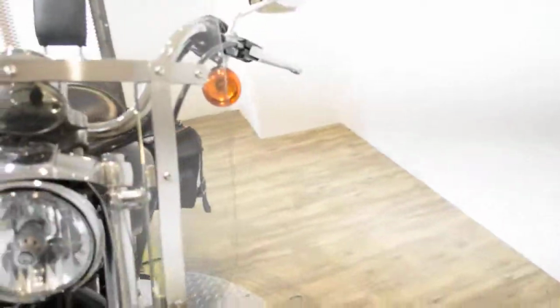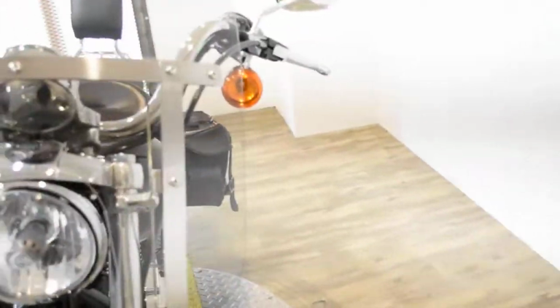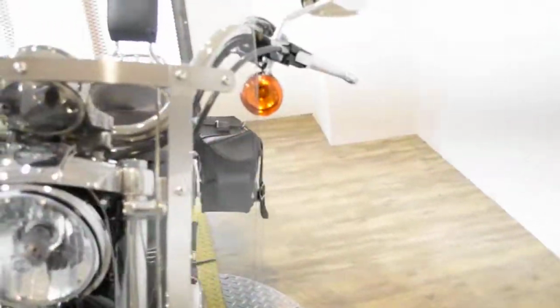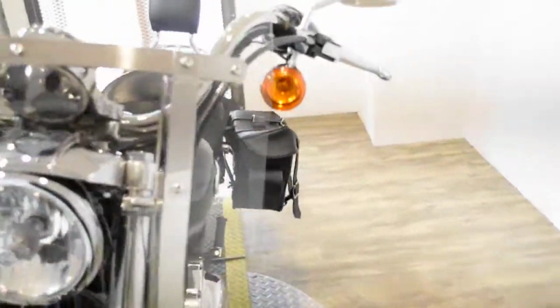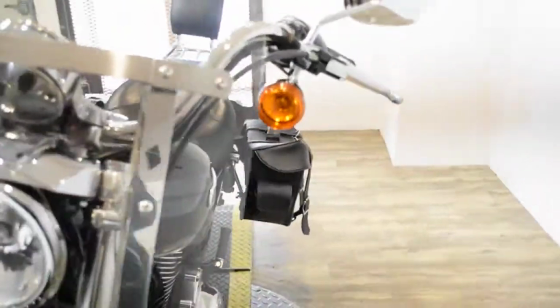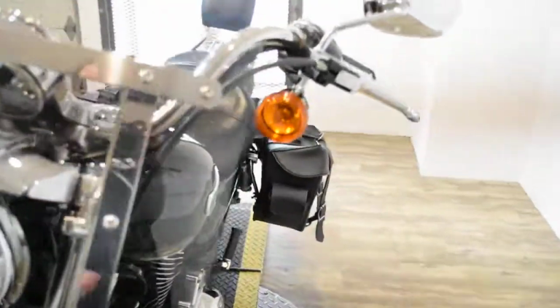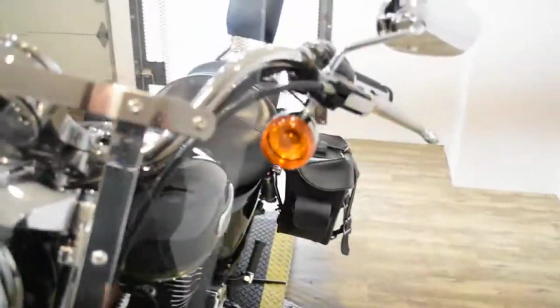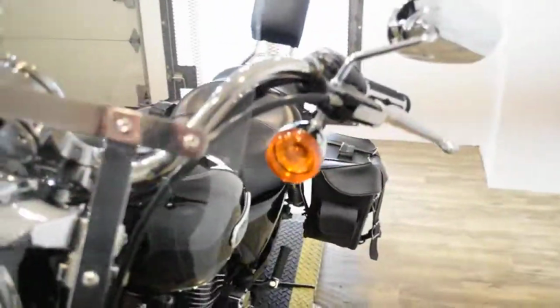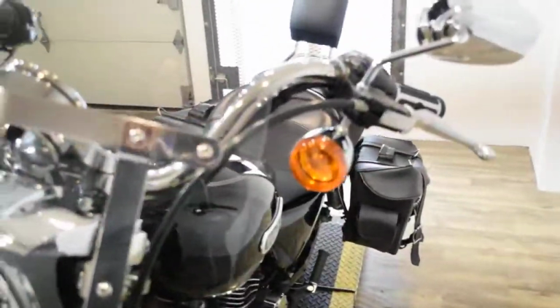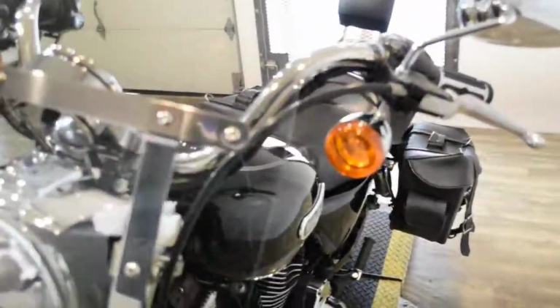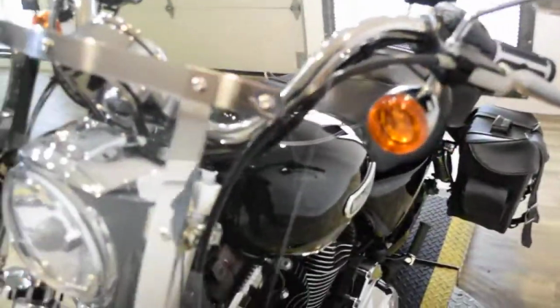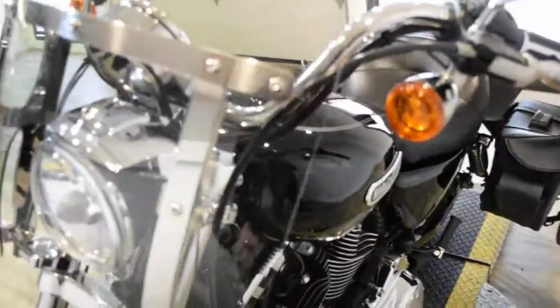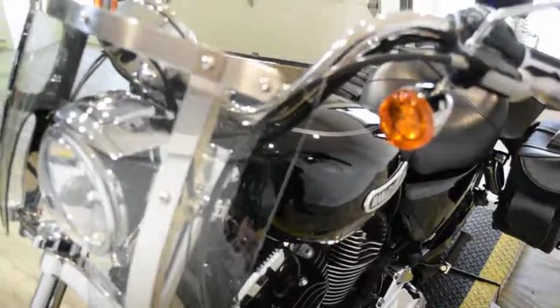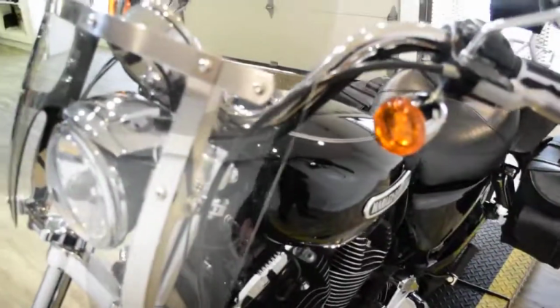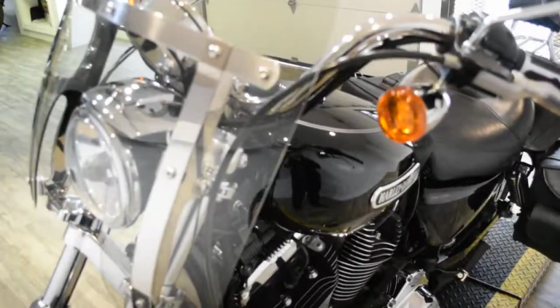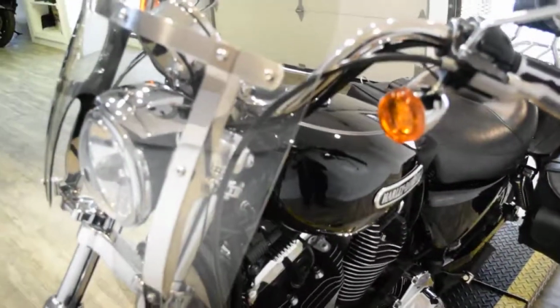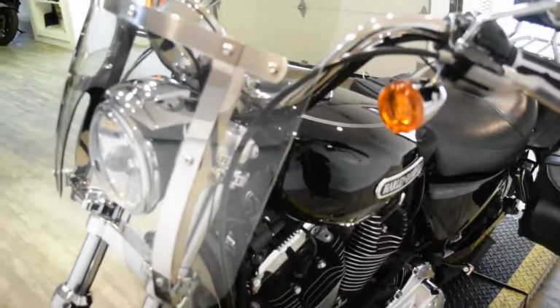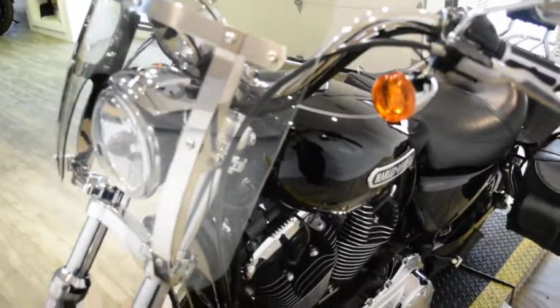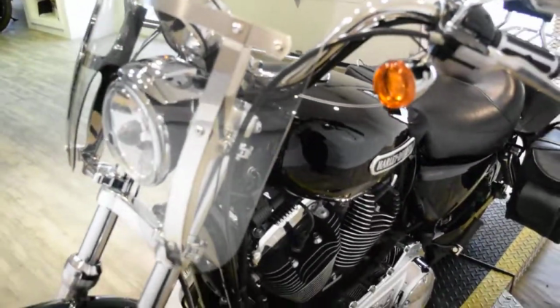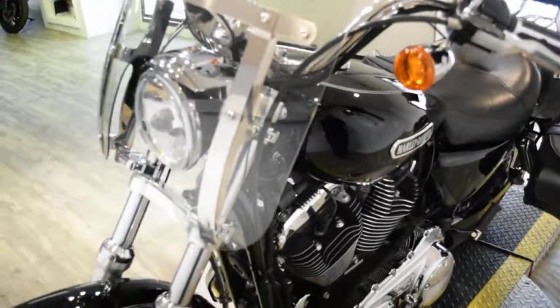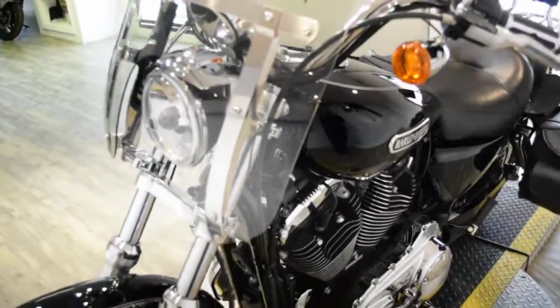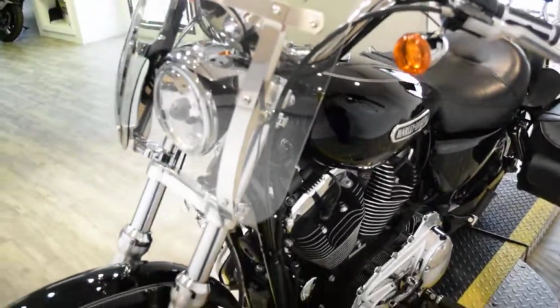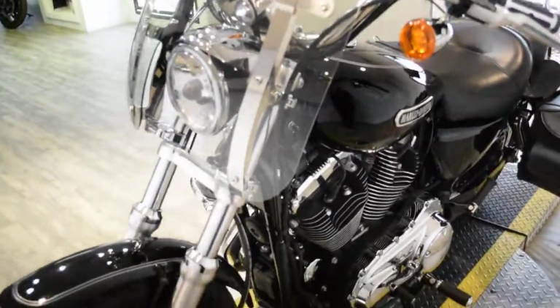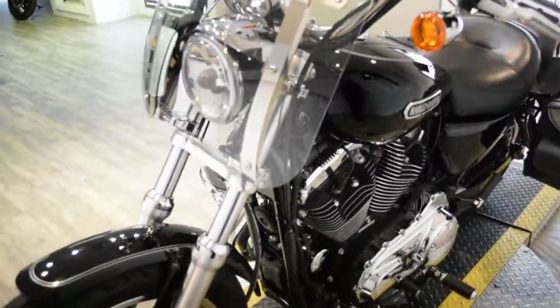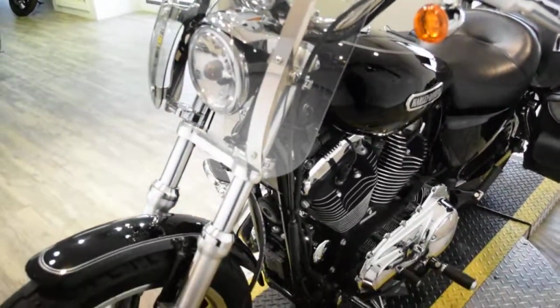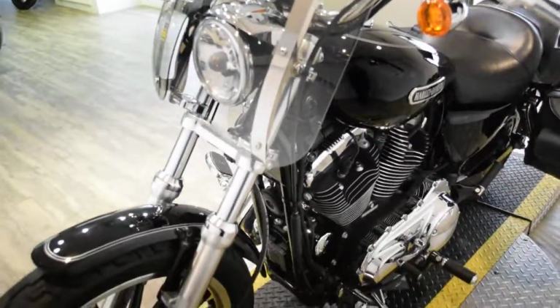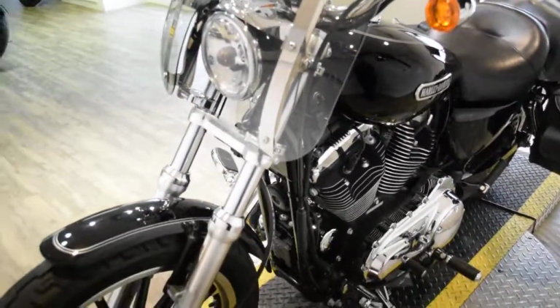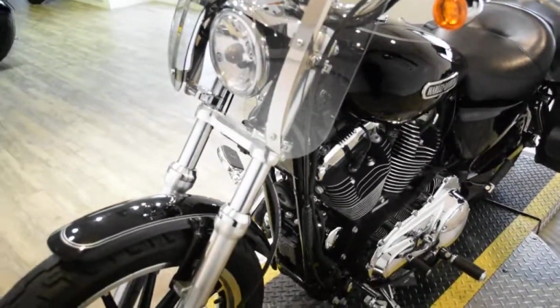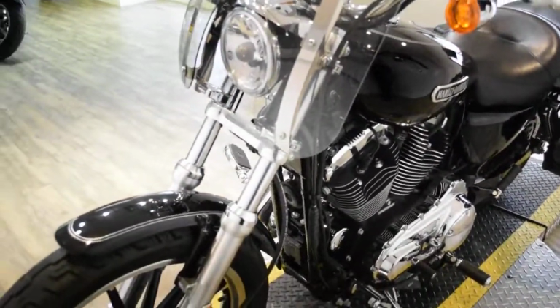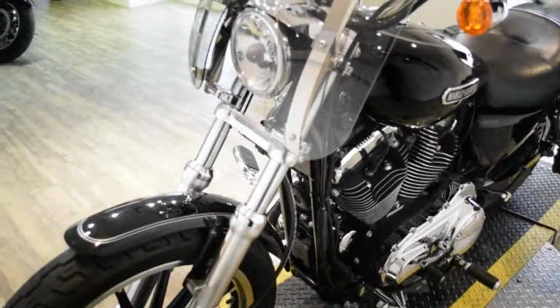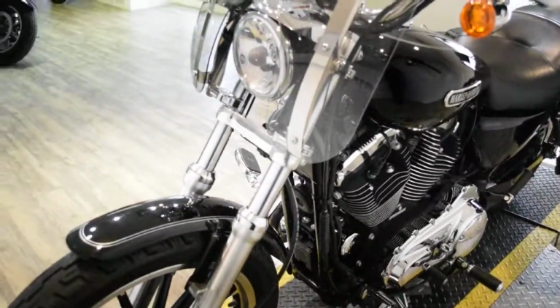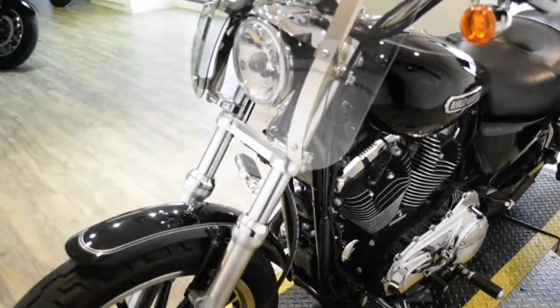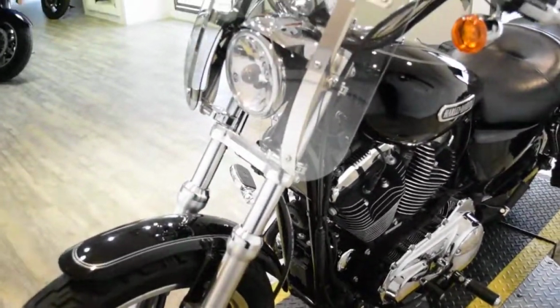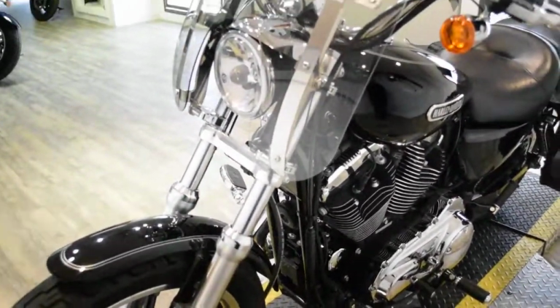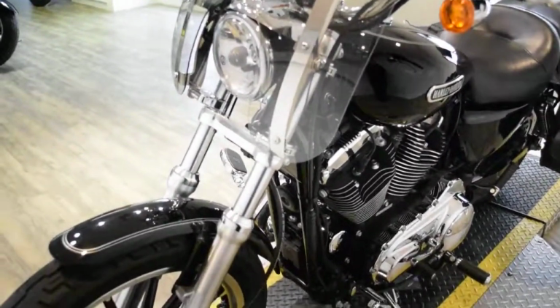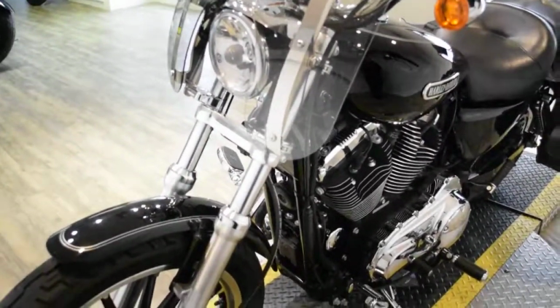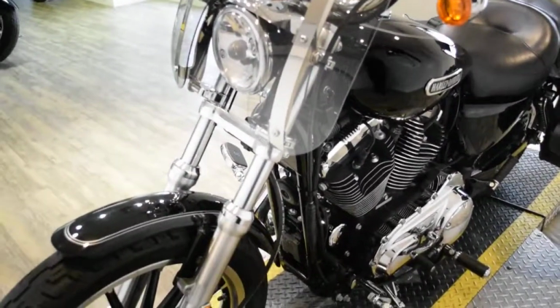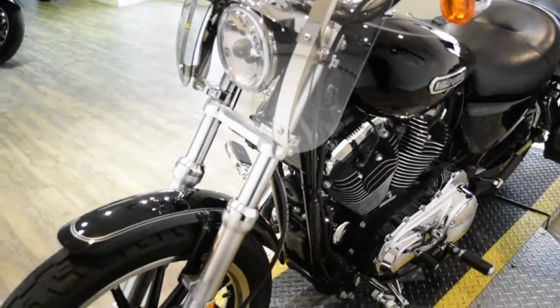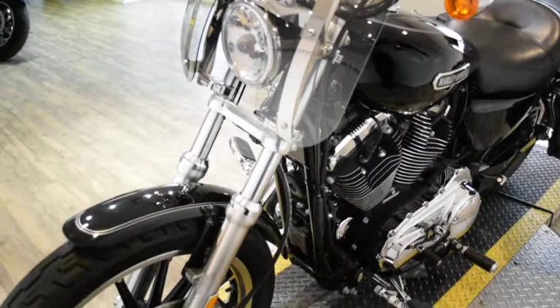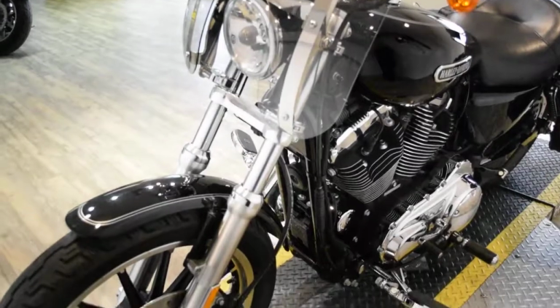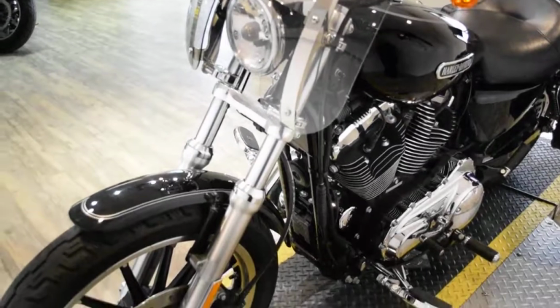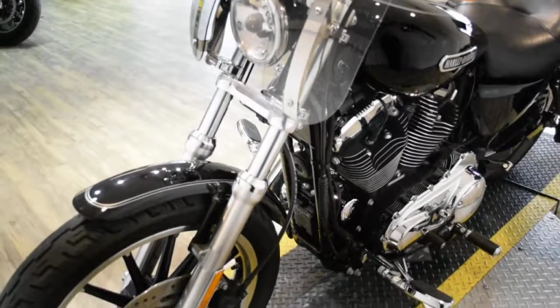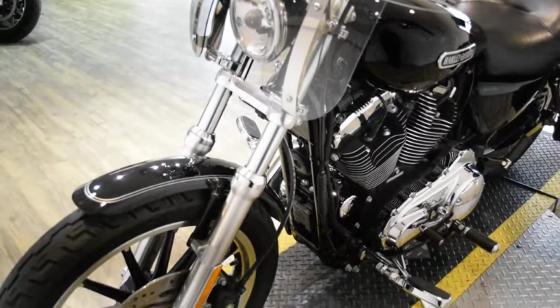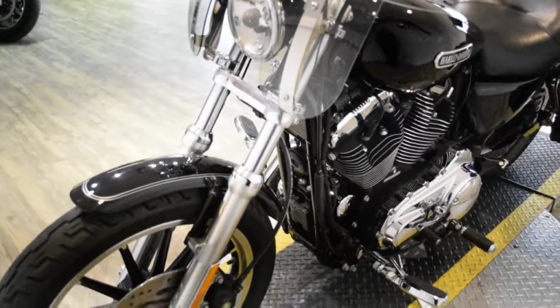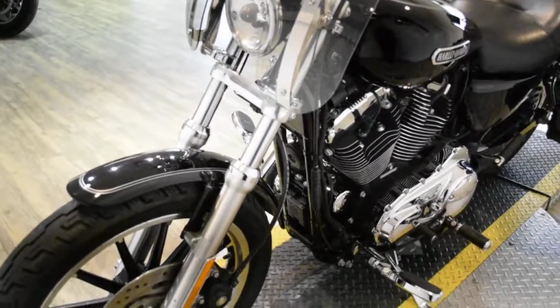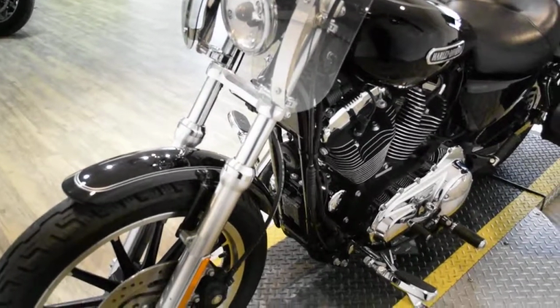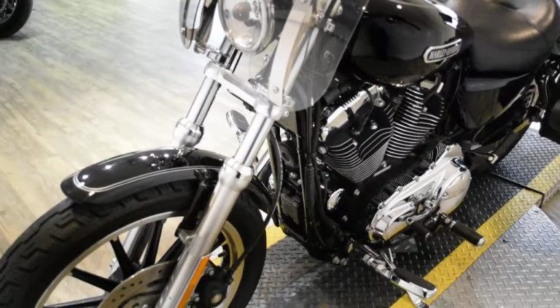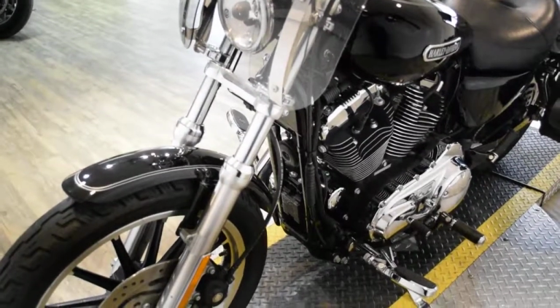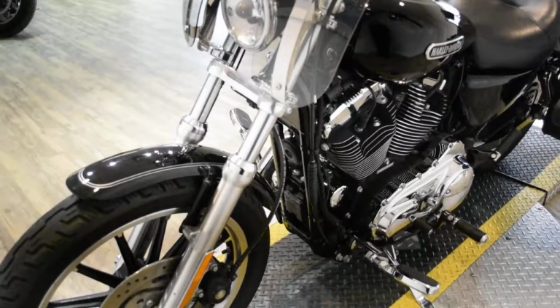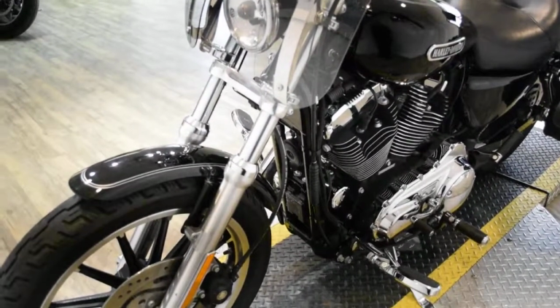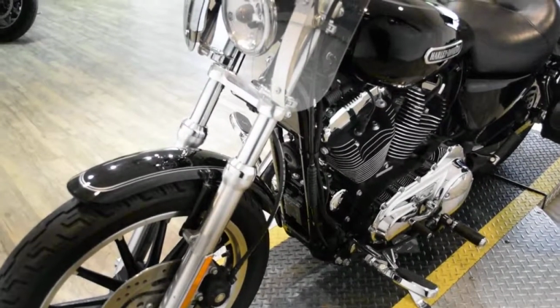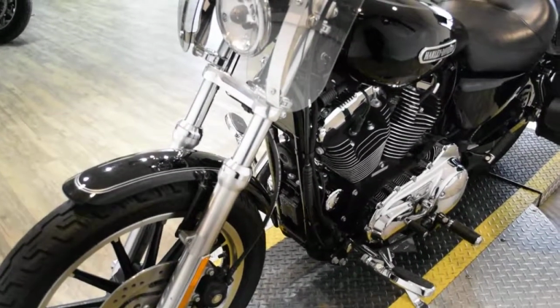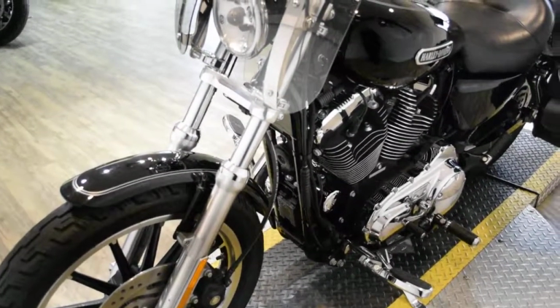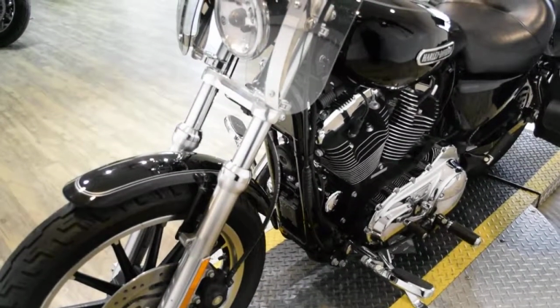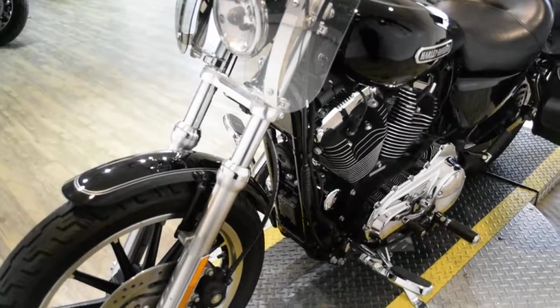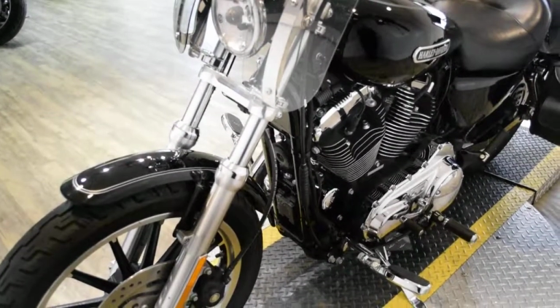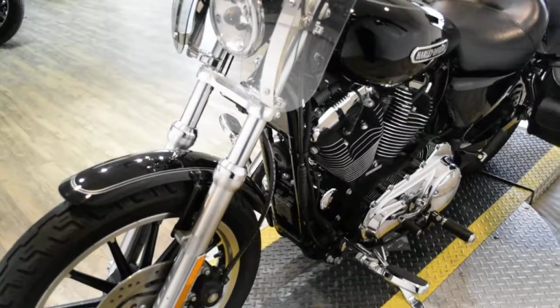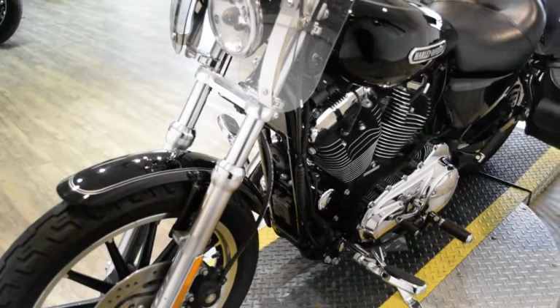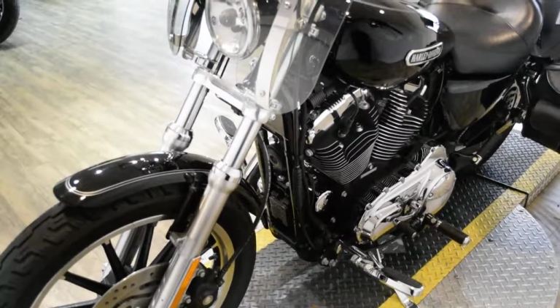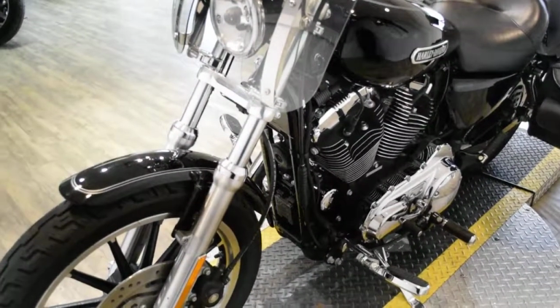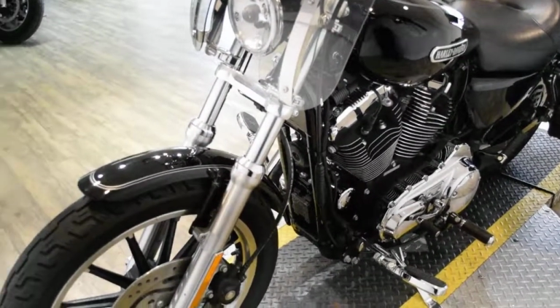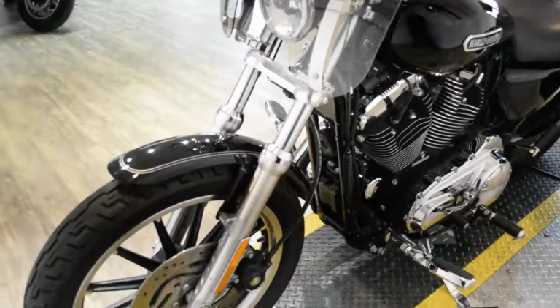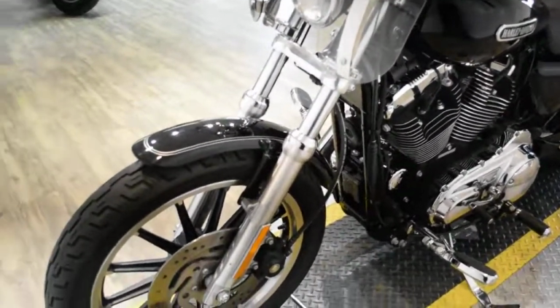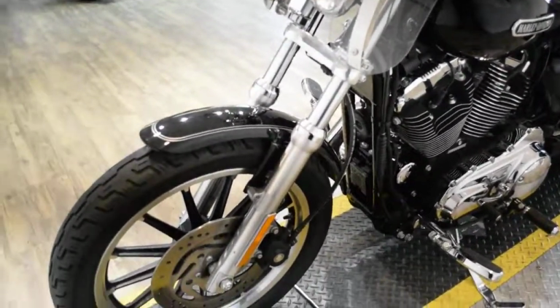The bike has been serviced and safety inspected and is ready for the road. It has 6,288 miles on it.